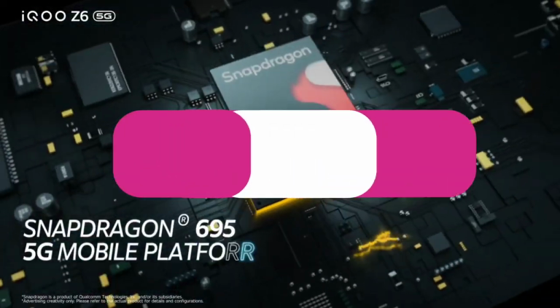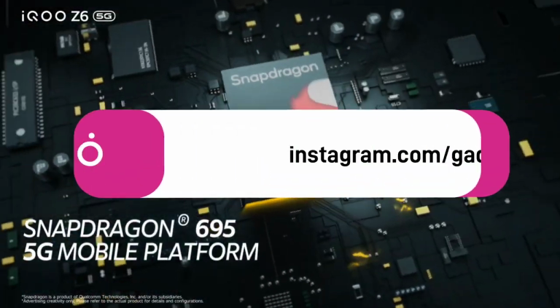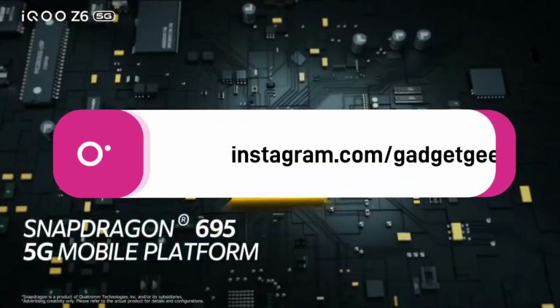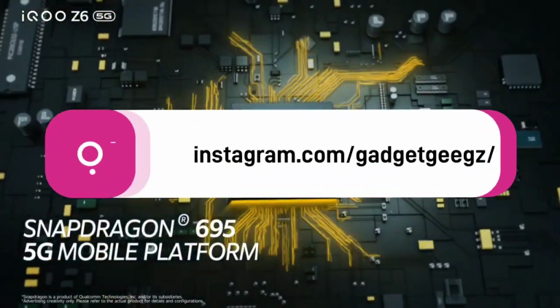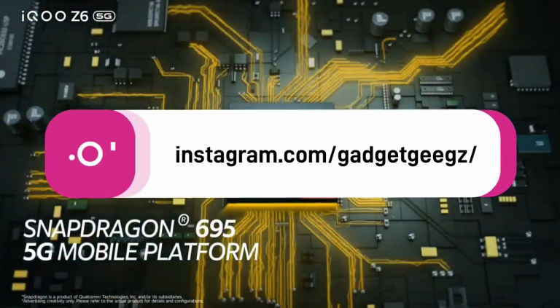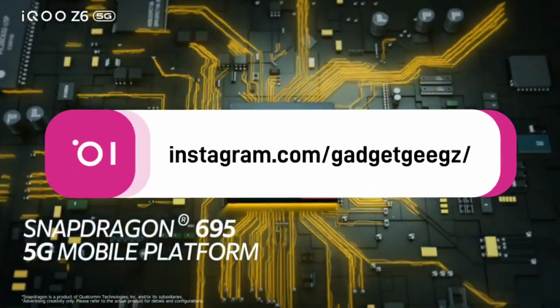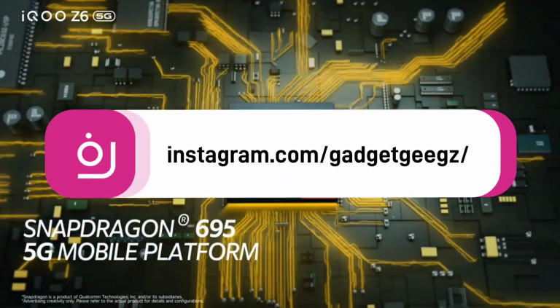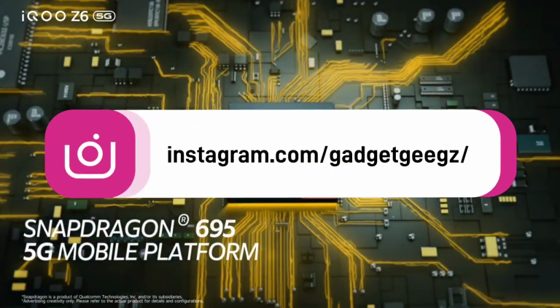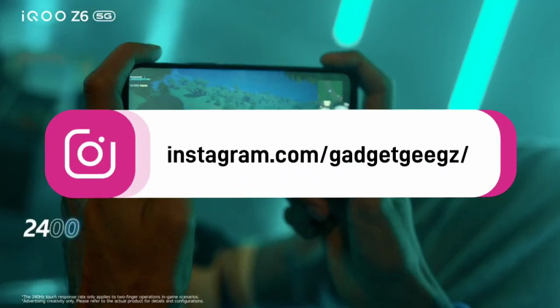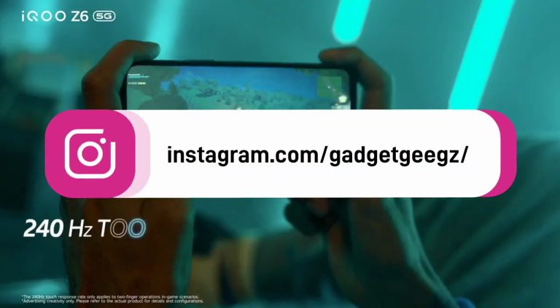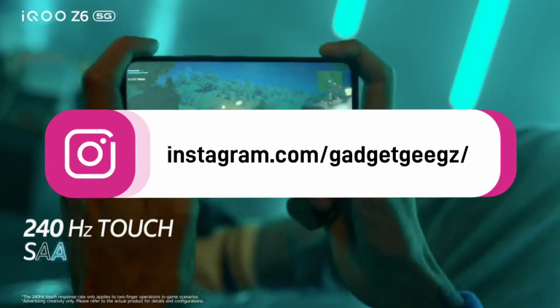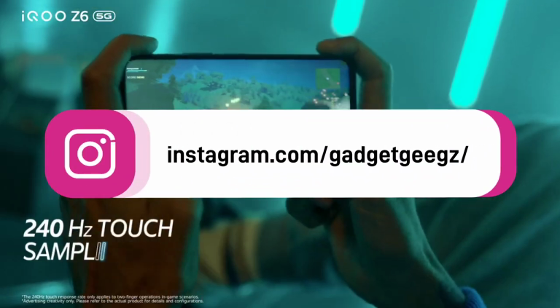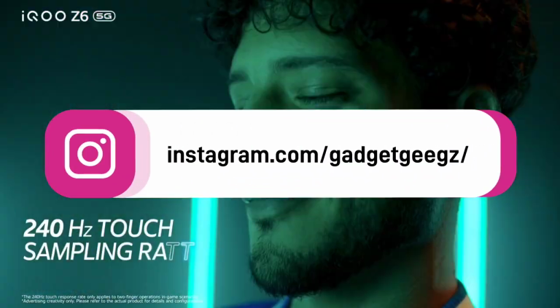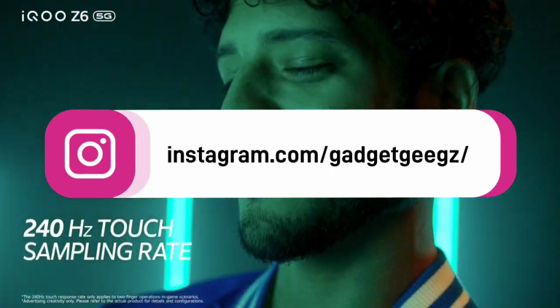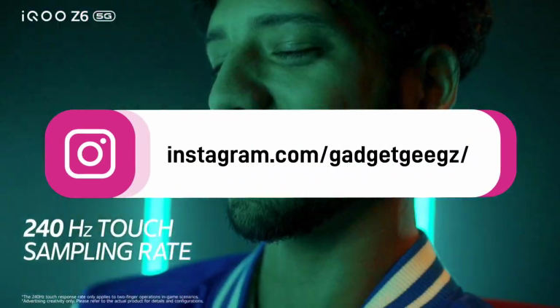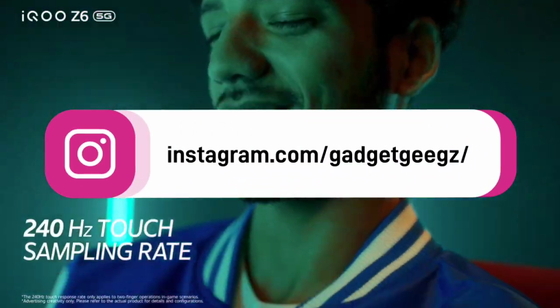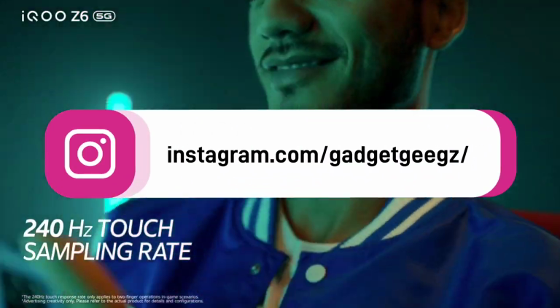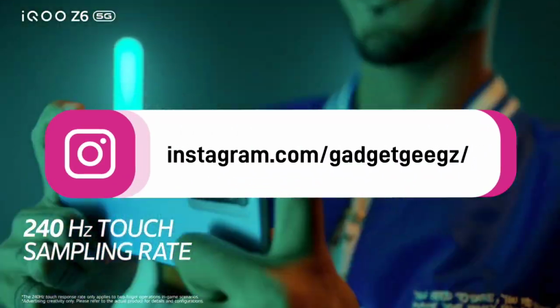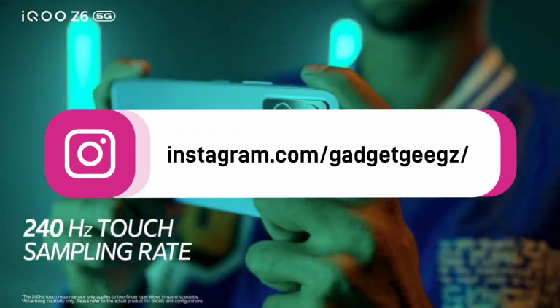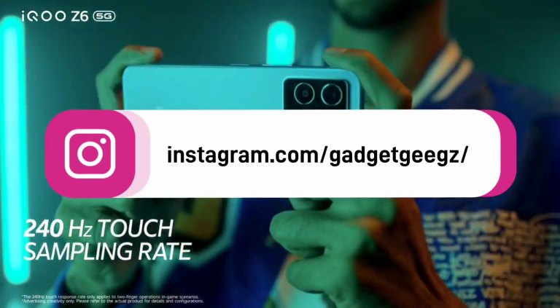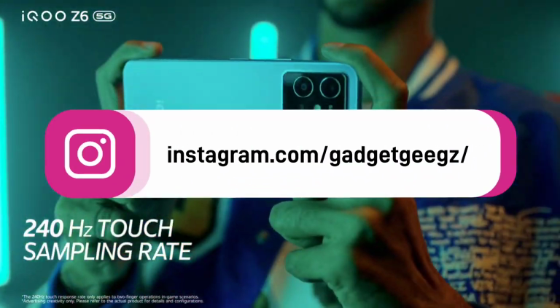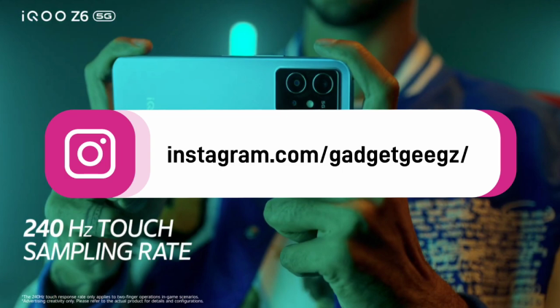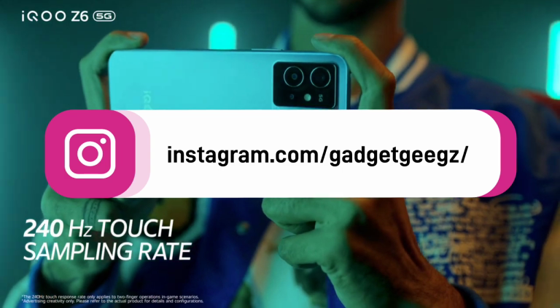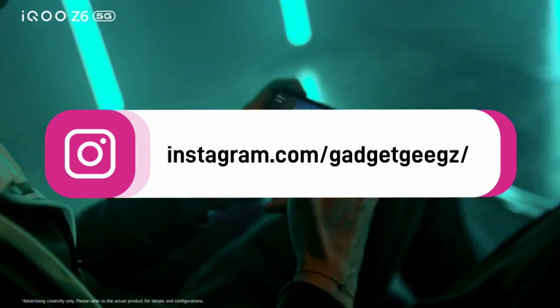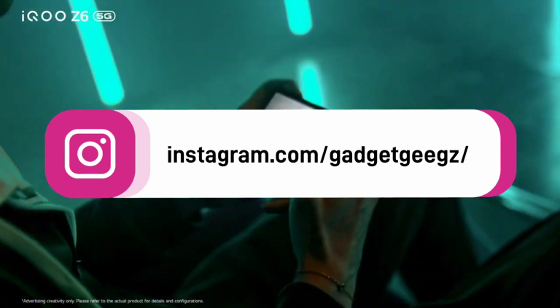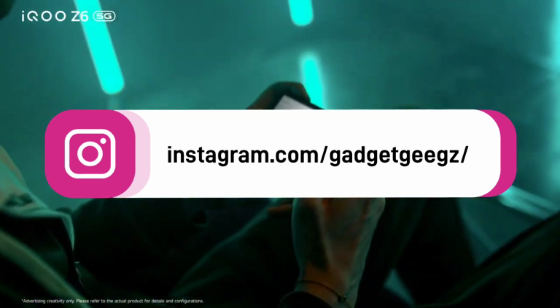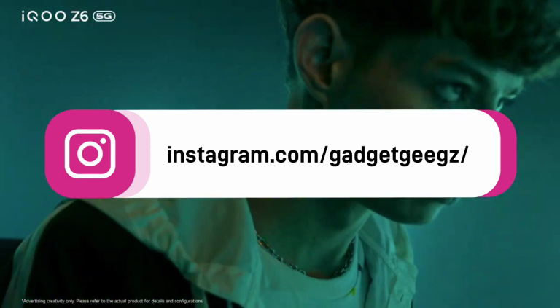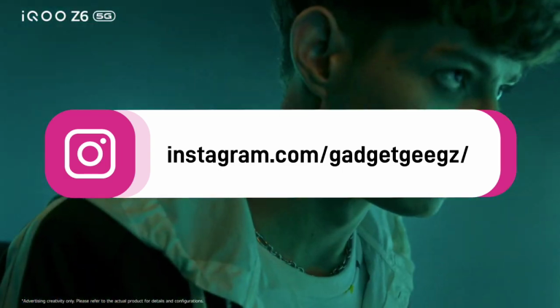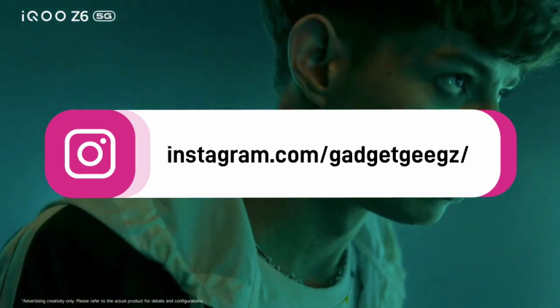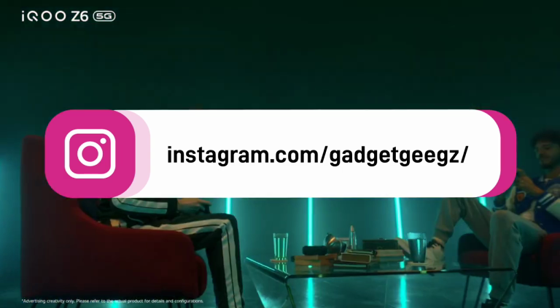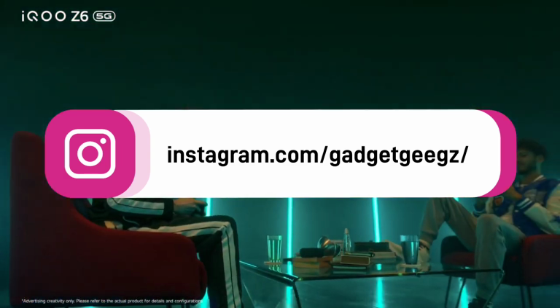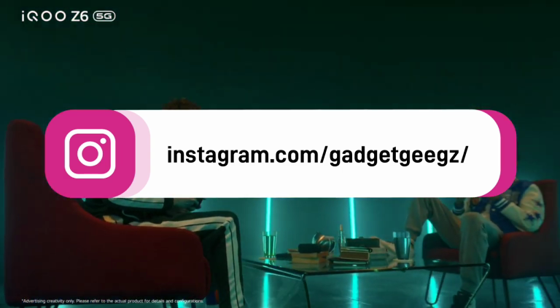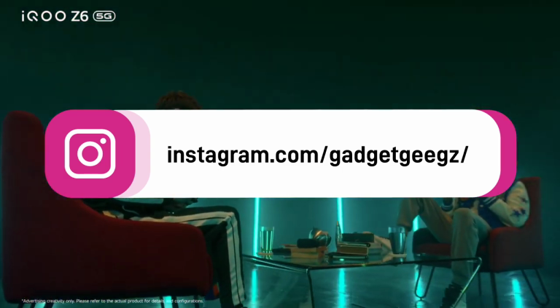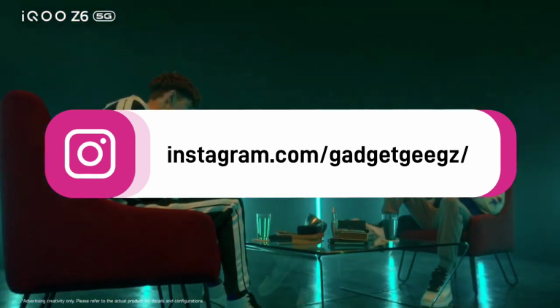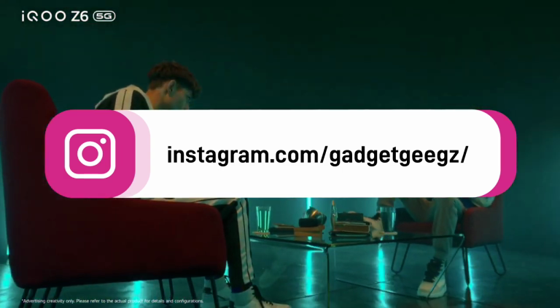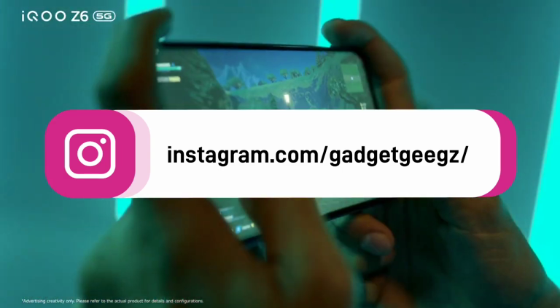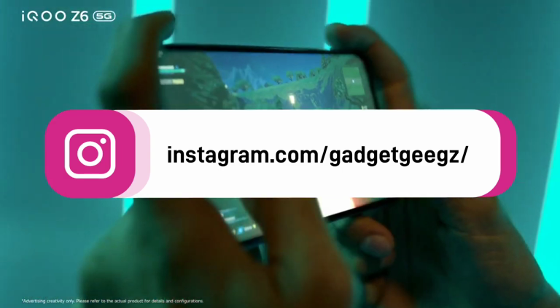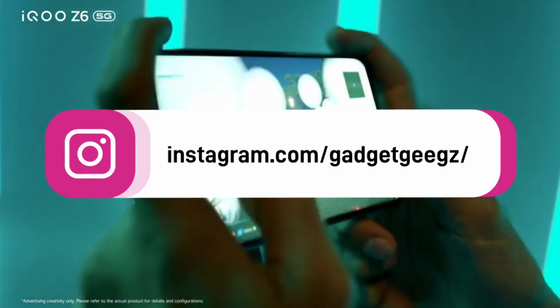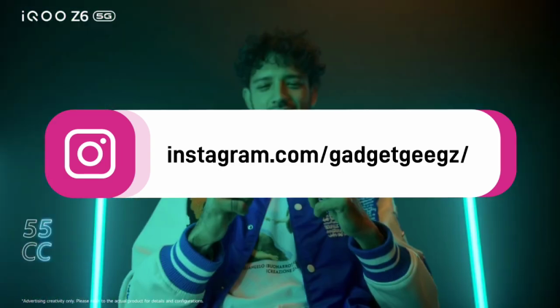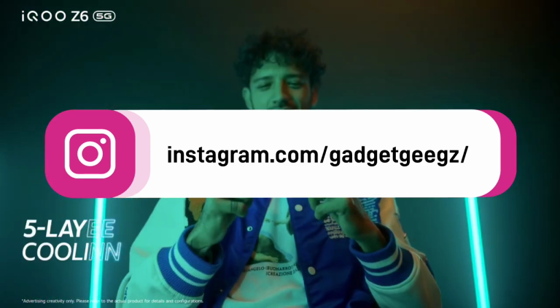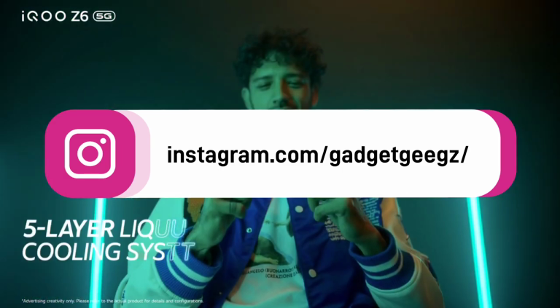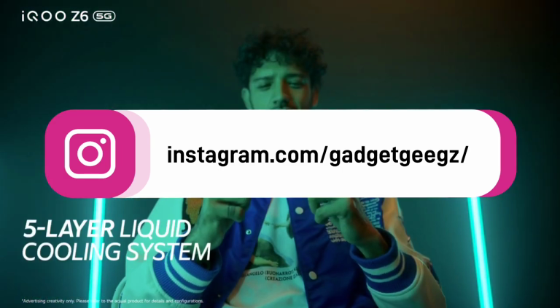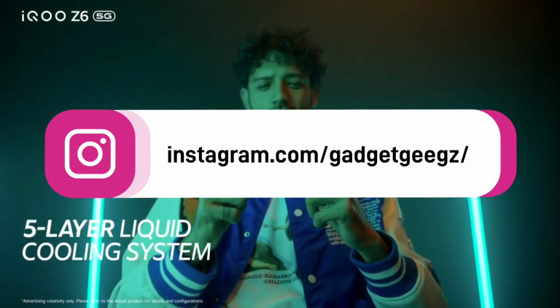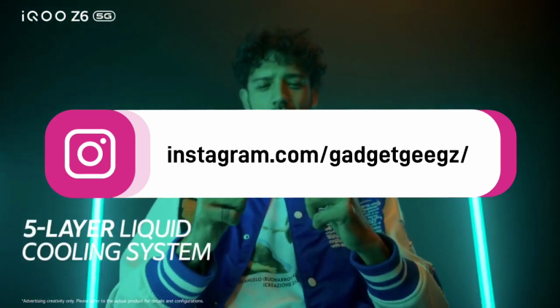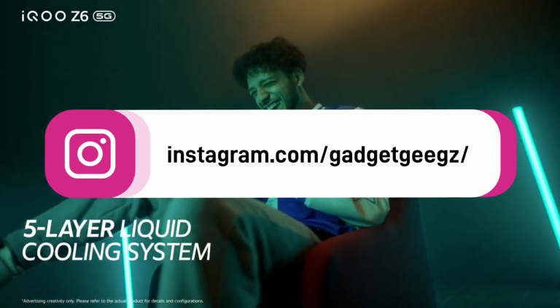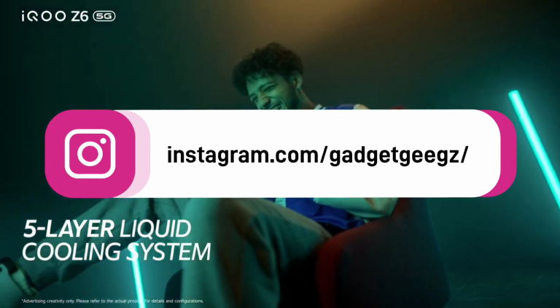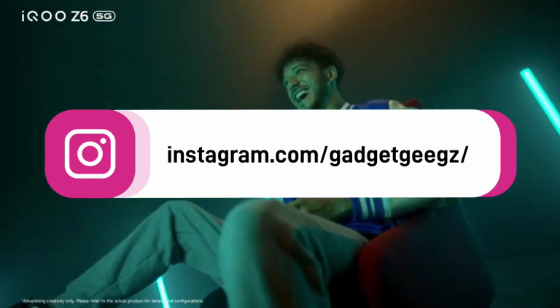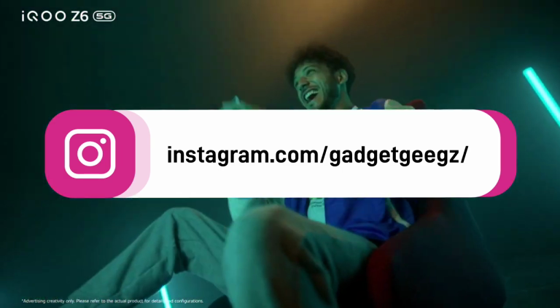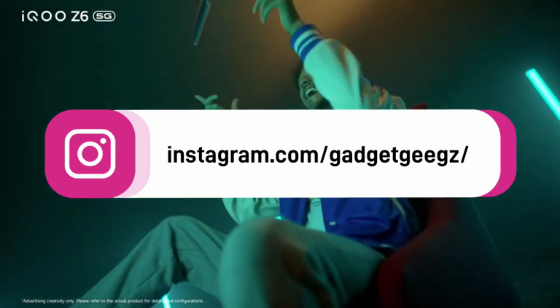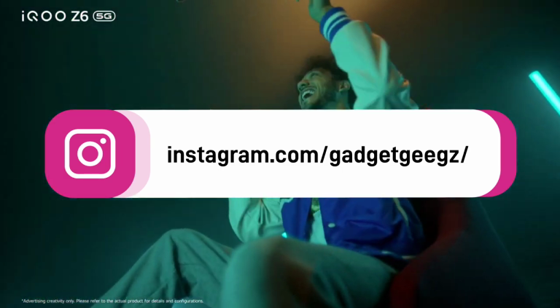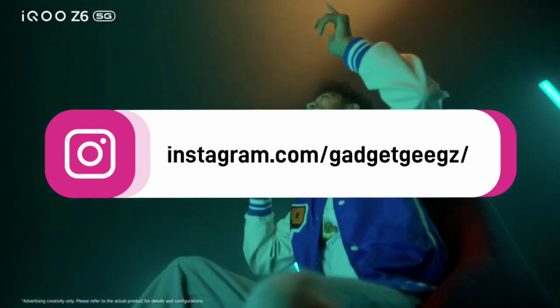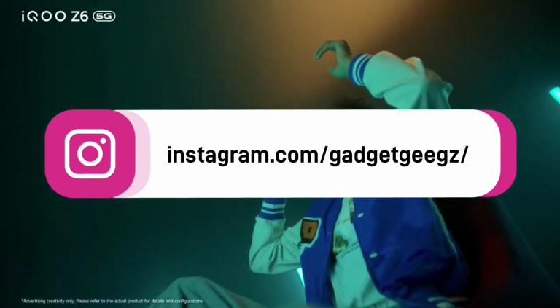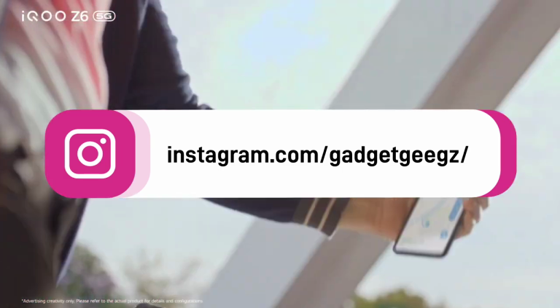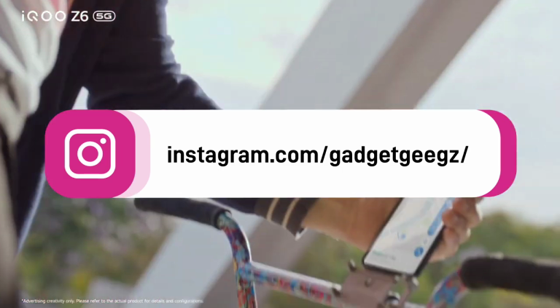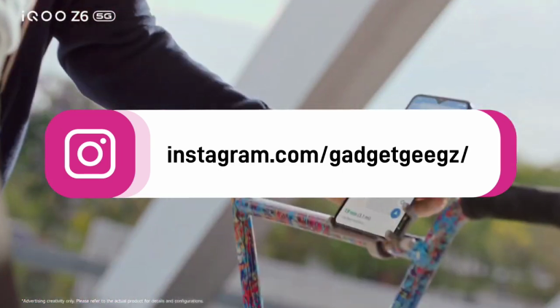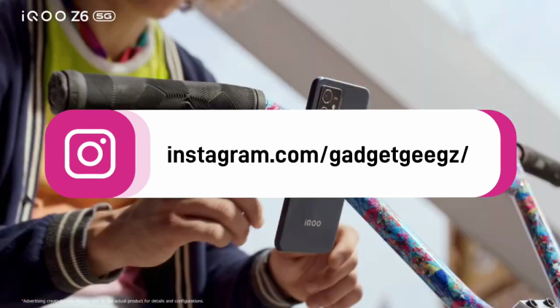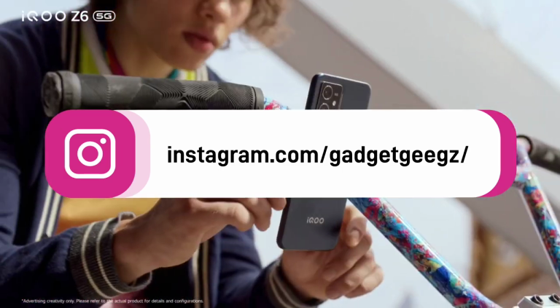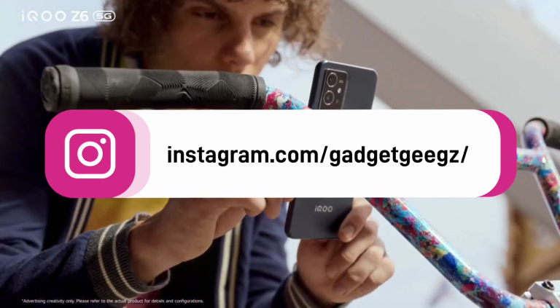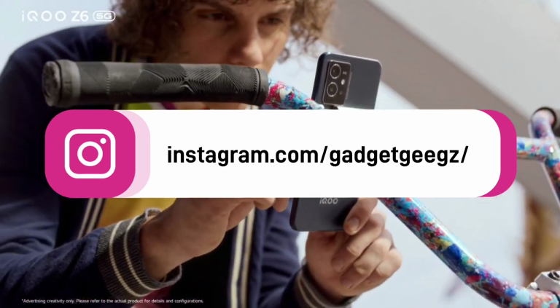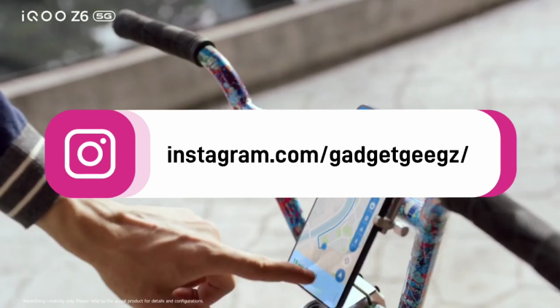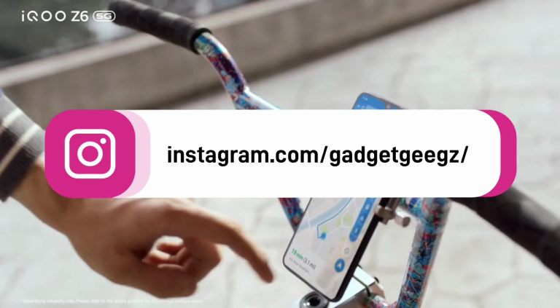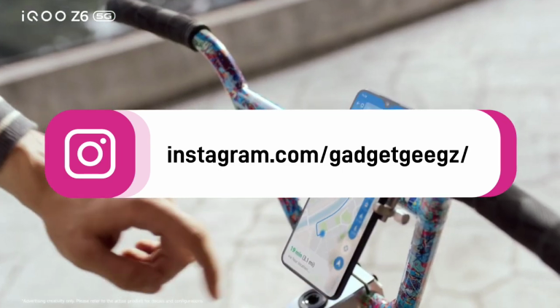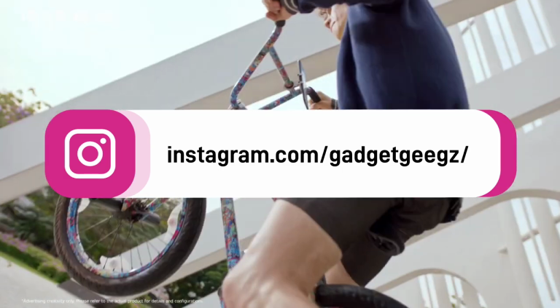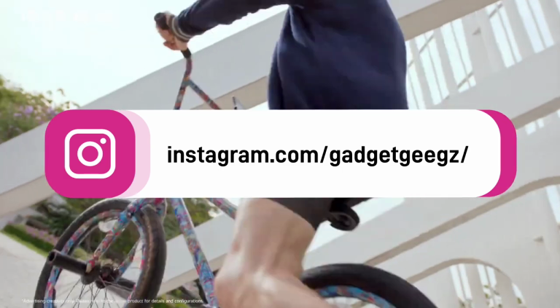If you have any queries related to buying a new smartphone, you can ask me on Instagram — you can message me there and I will reply.